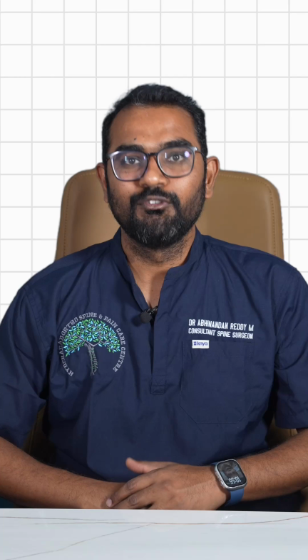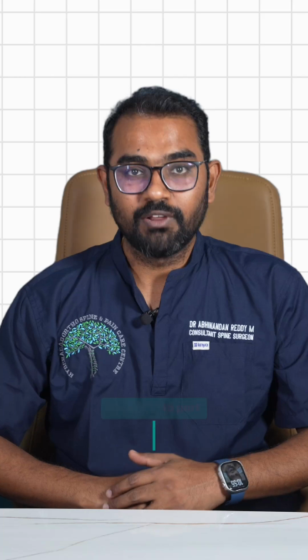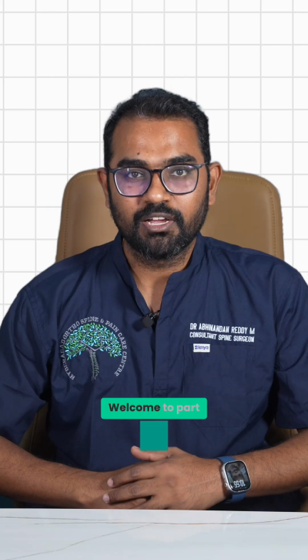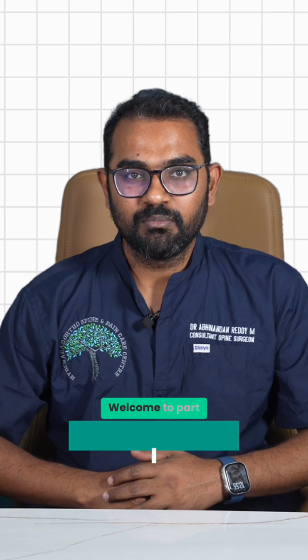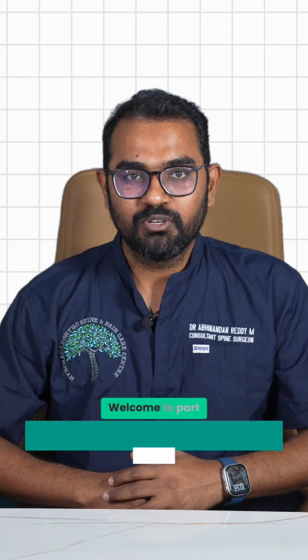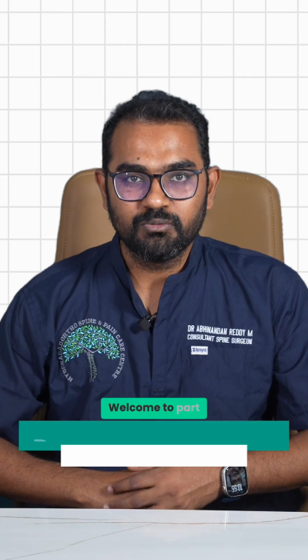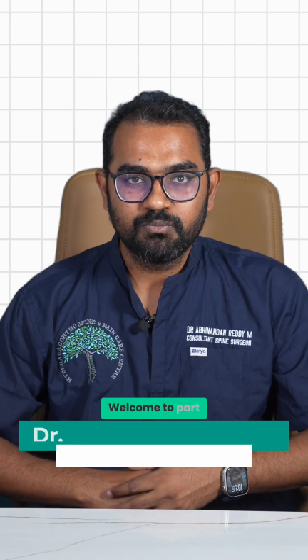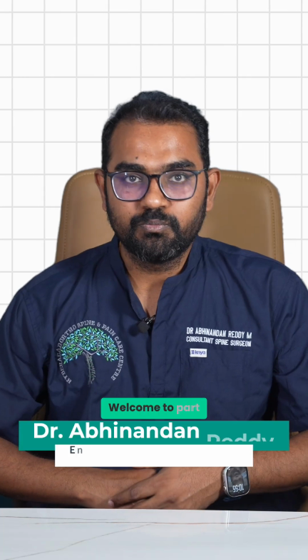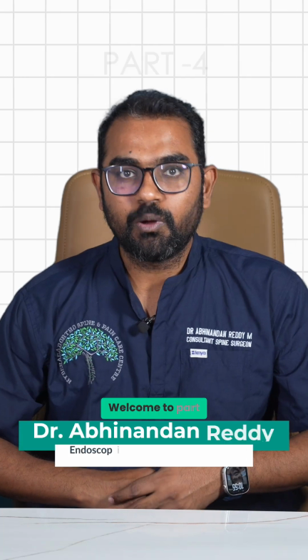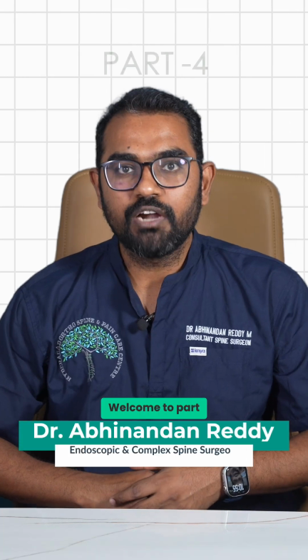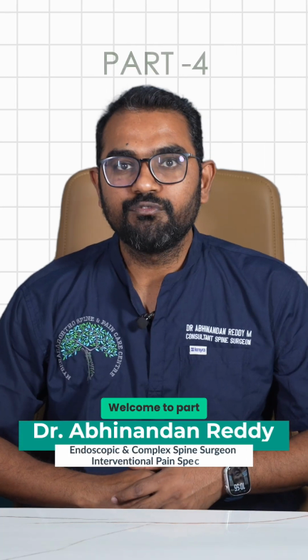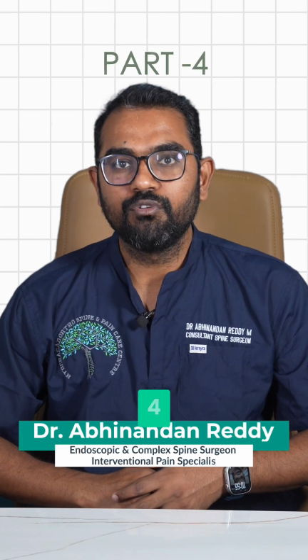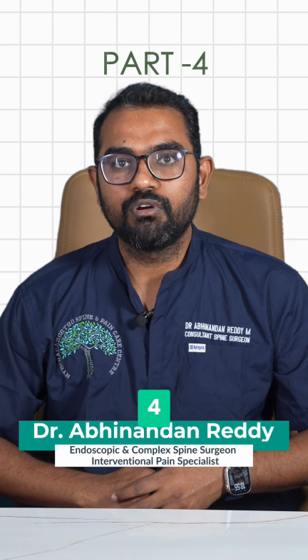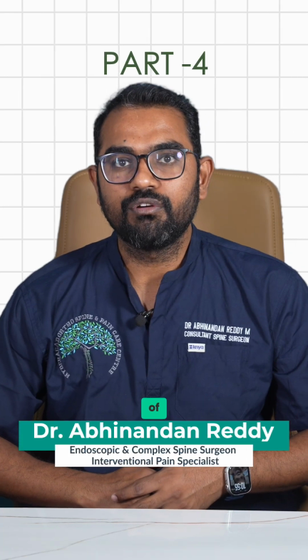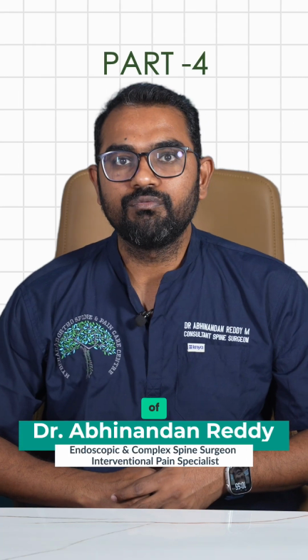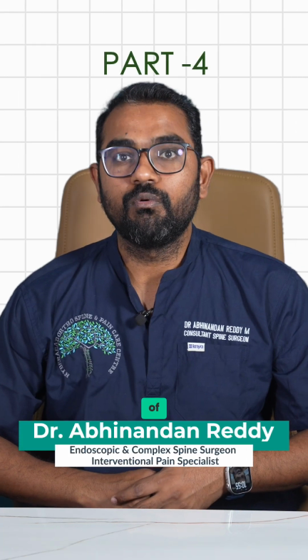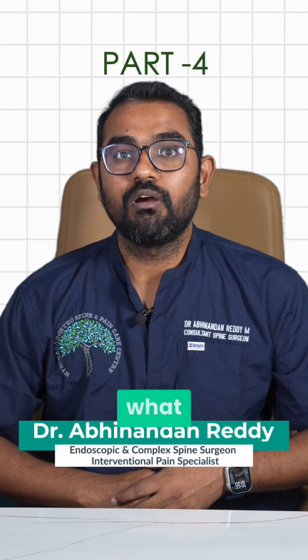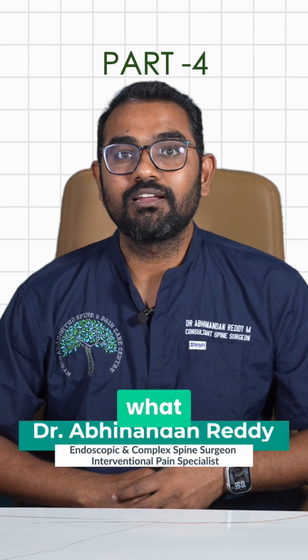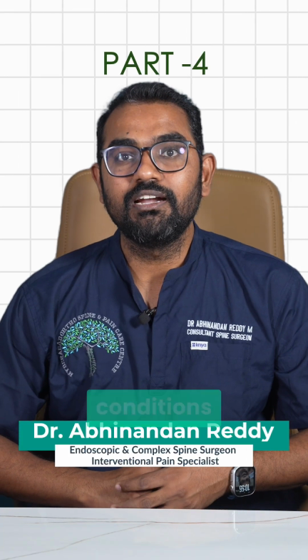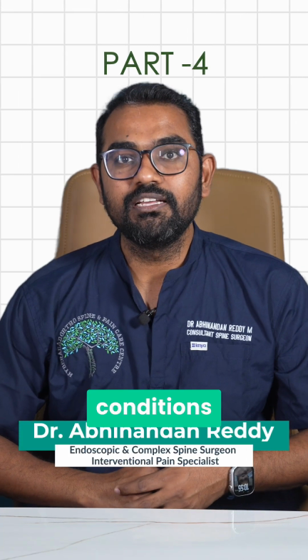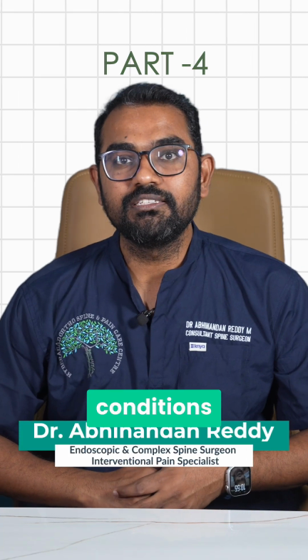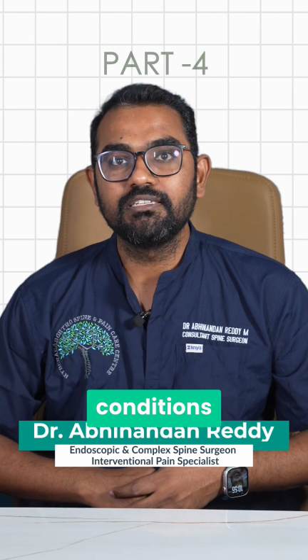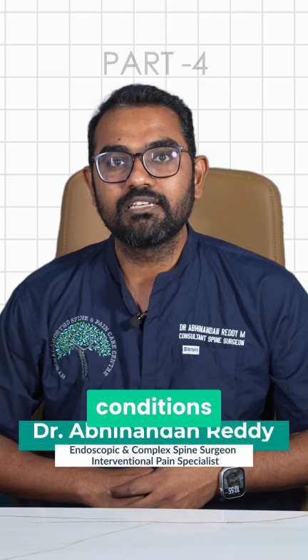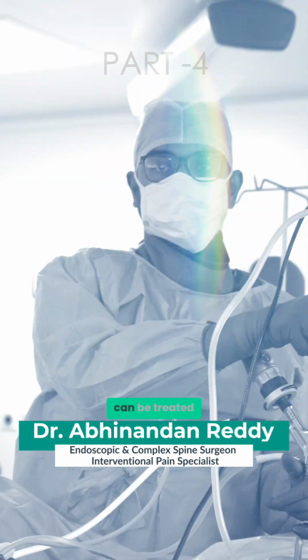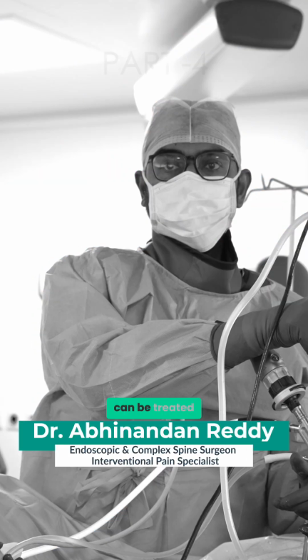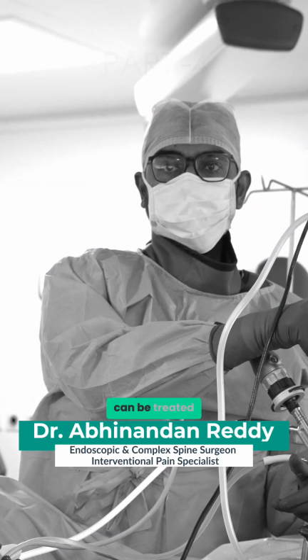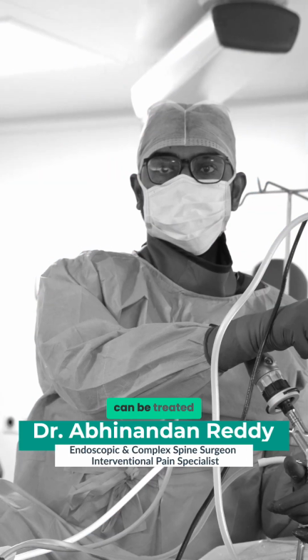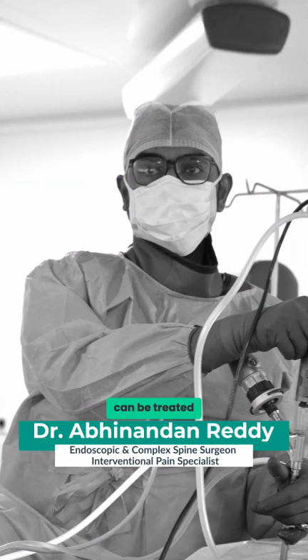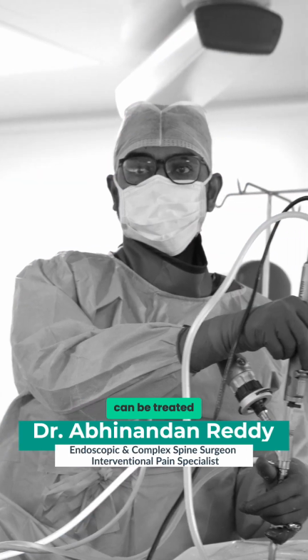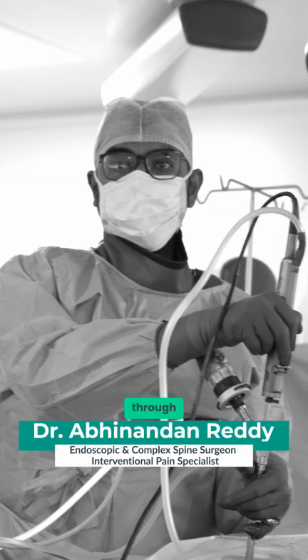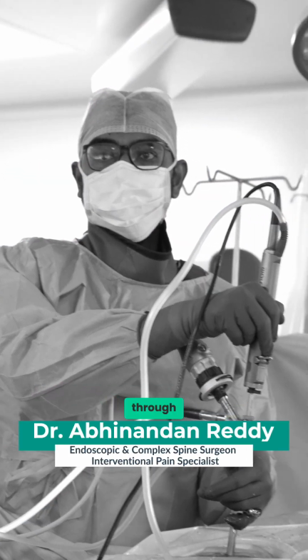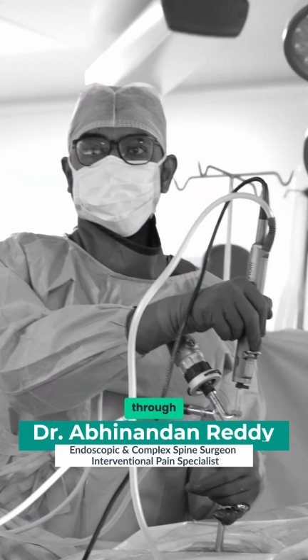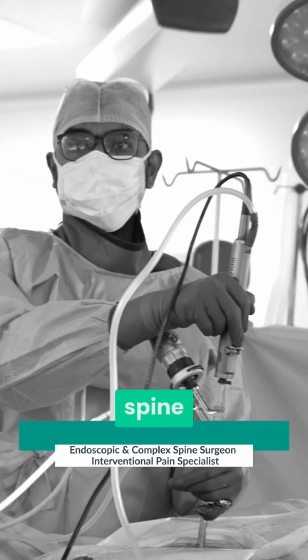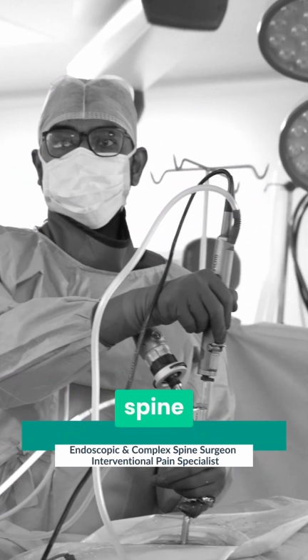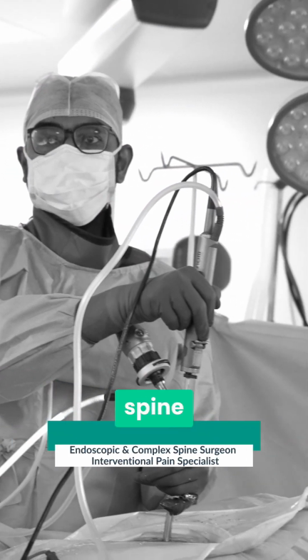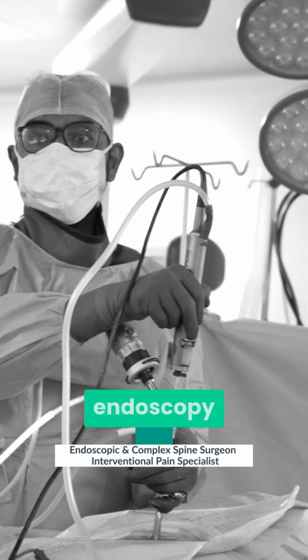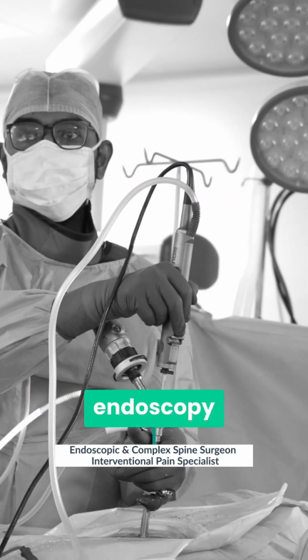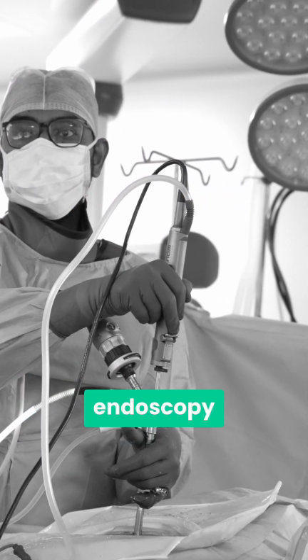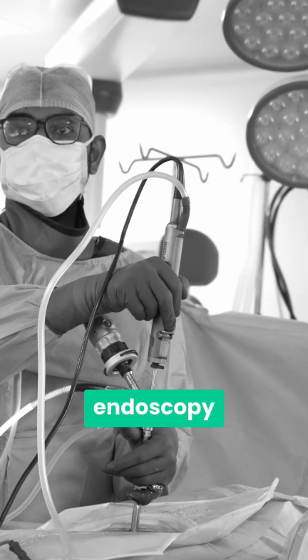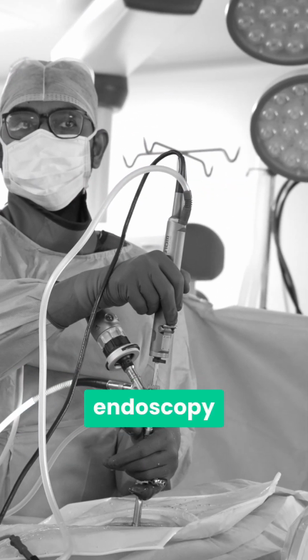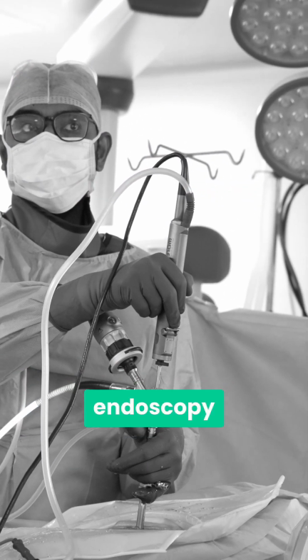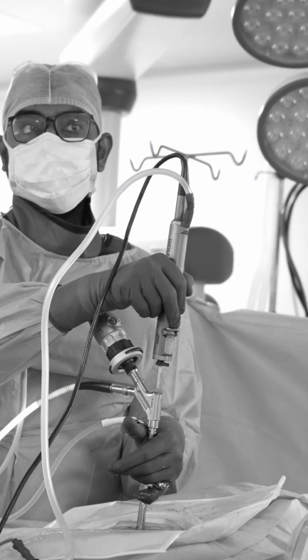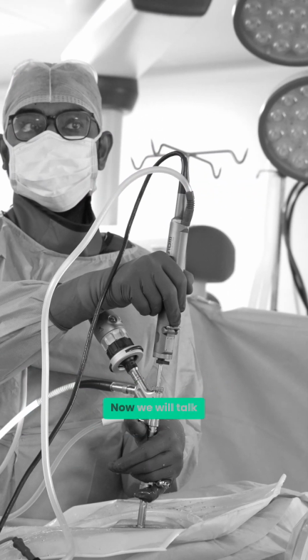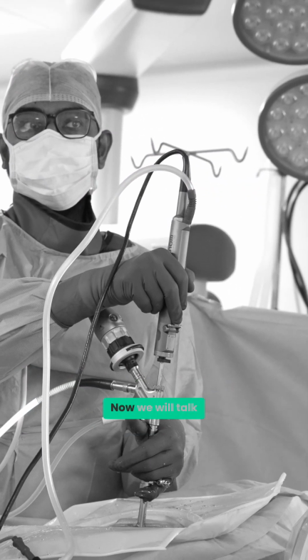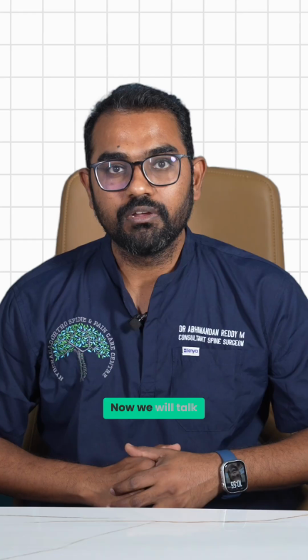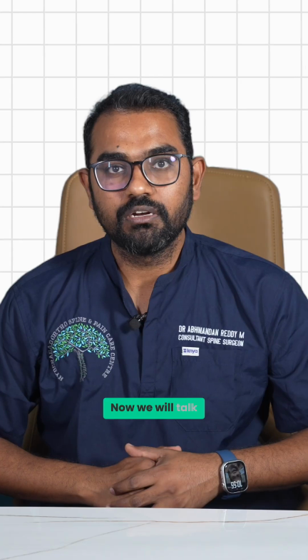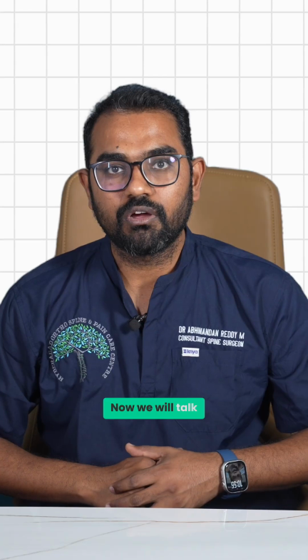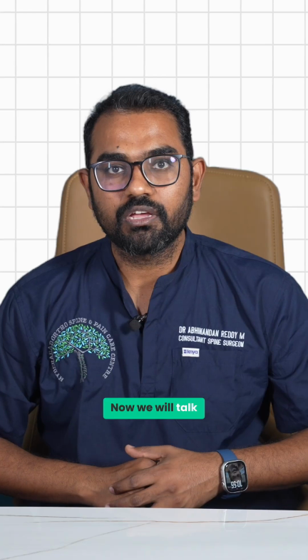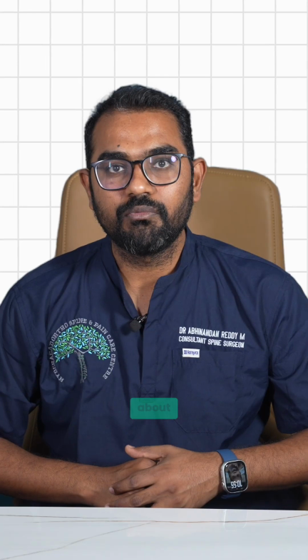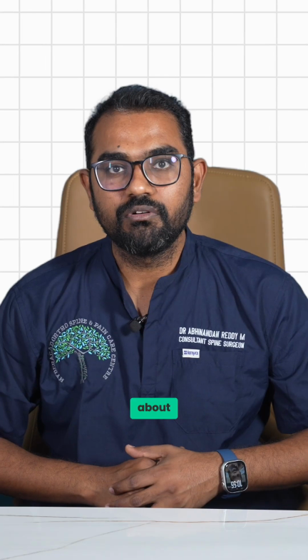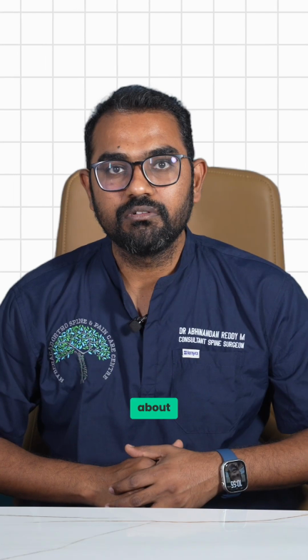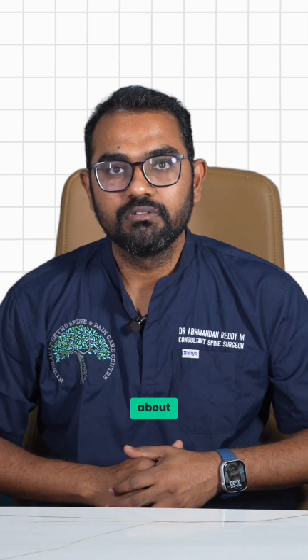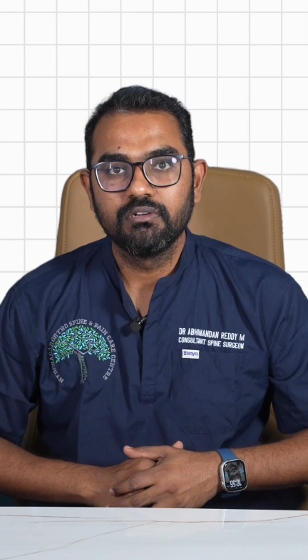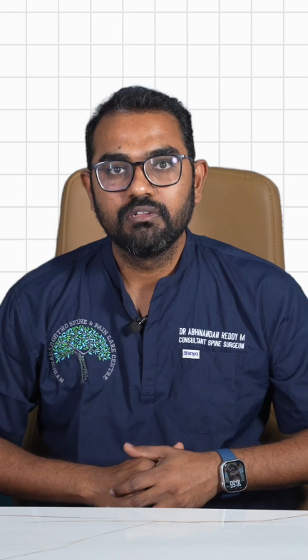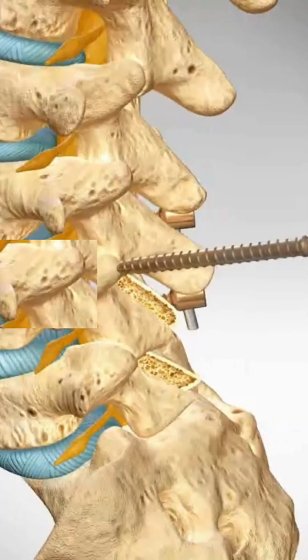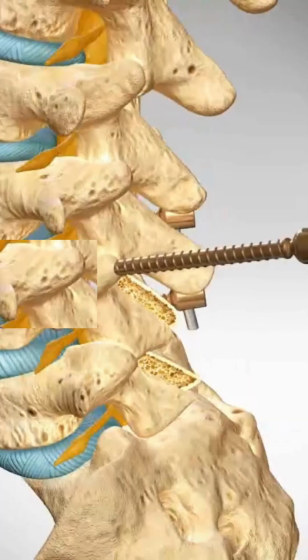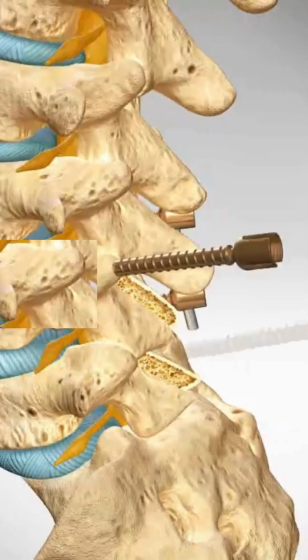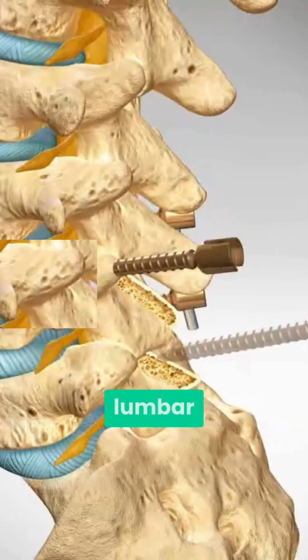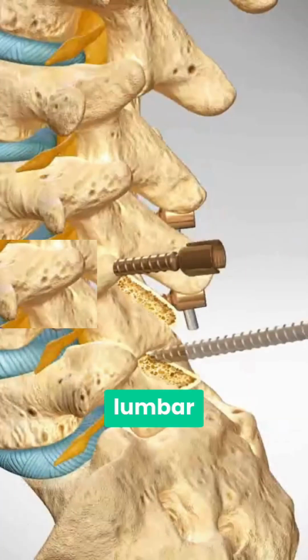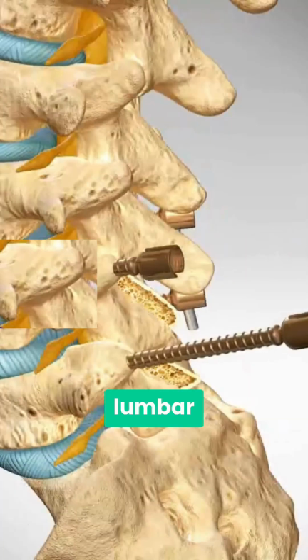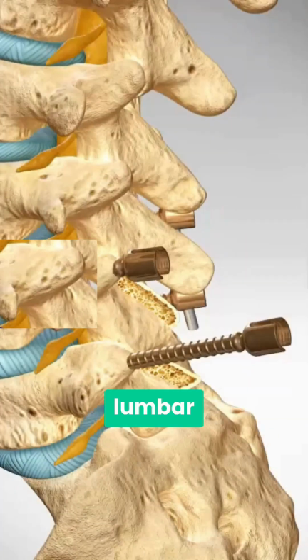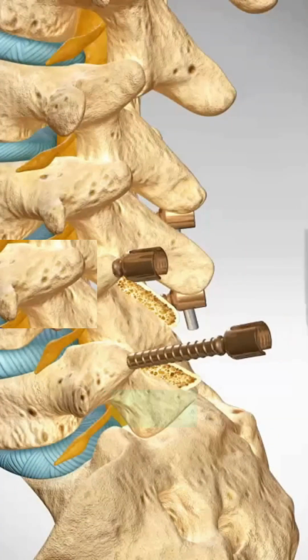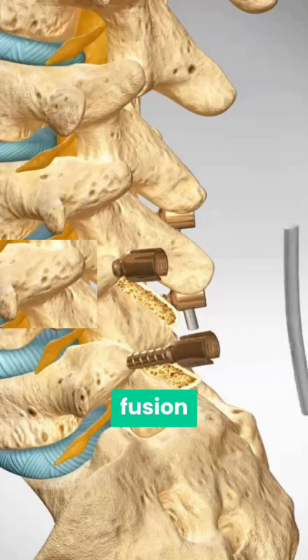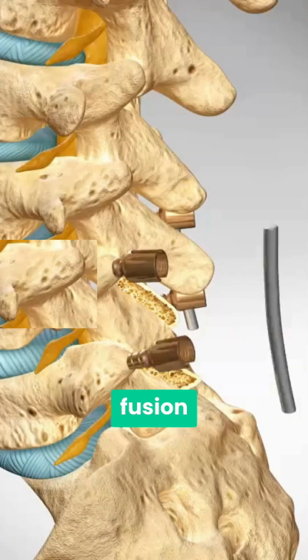Welcome to part 4 of what conditions can be treated through spine endoscopy. Now we will talk about lumbar fusion.